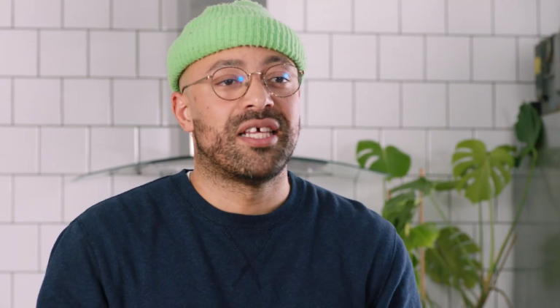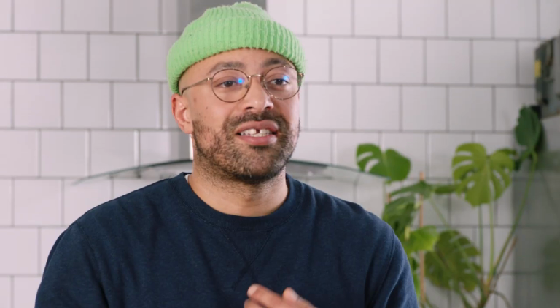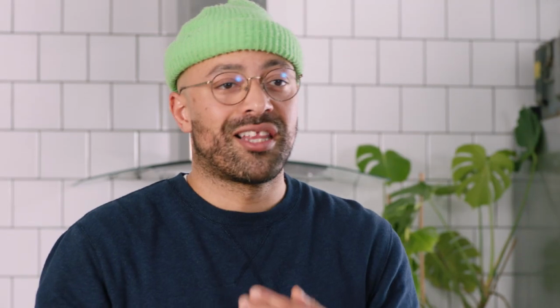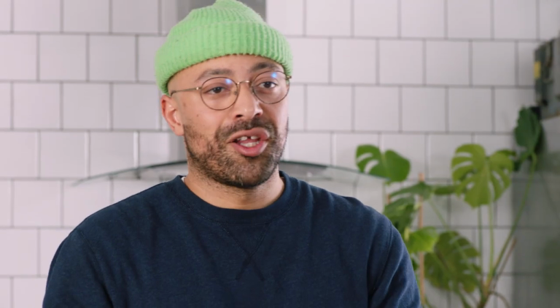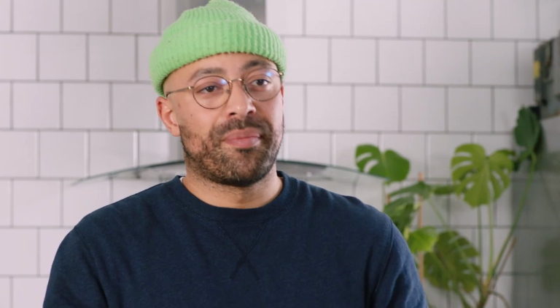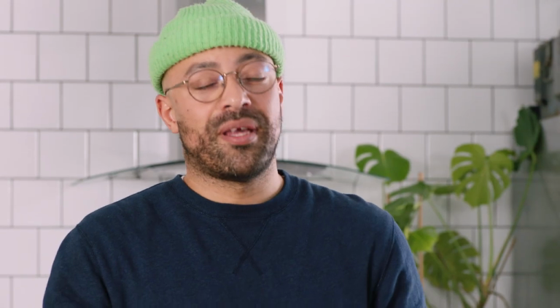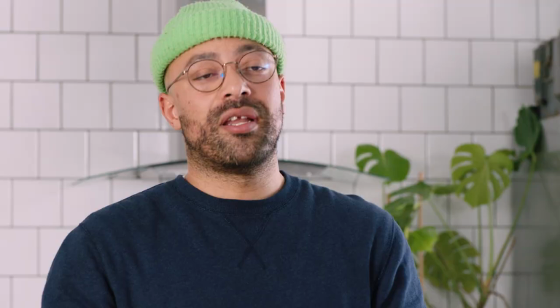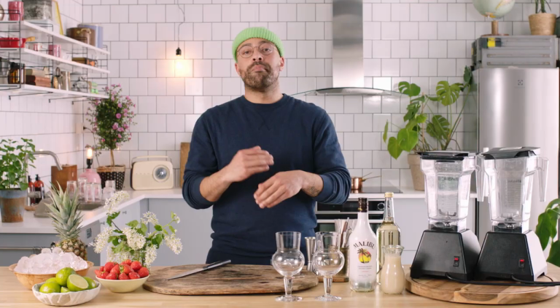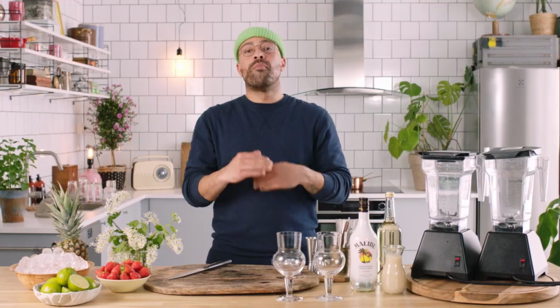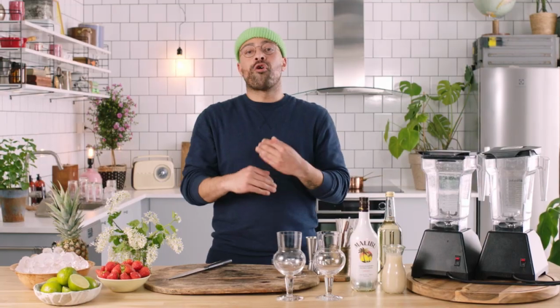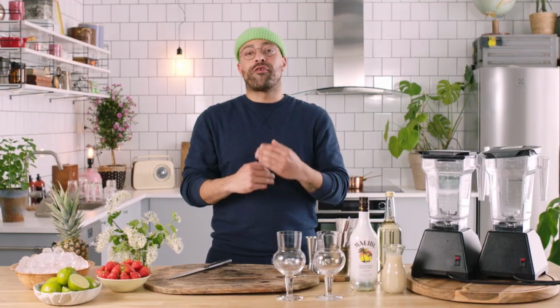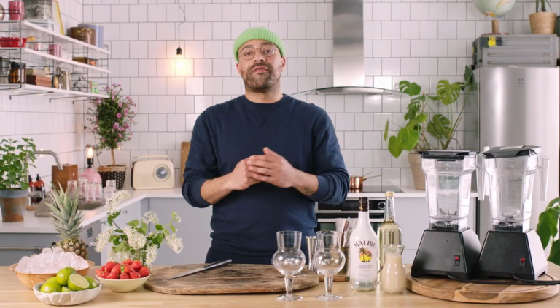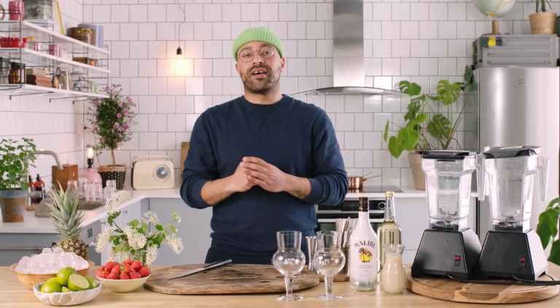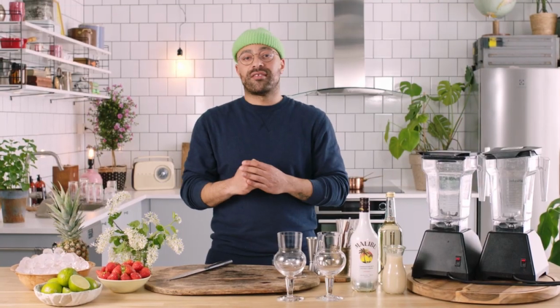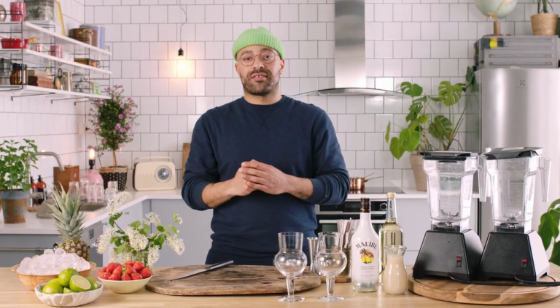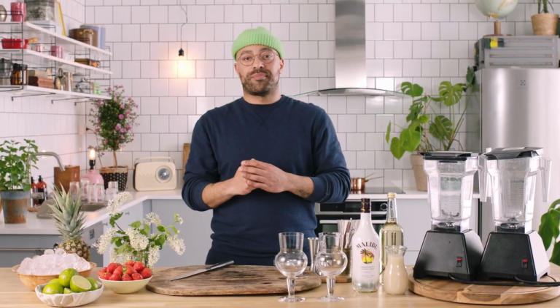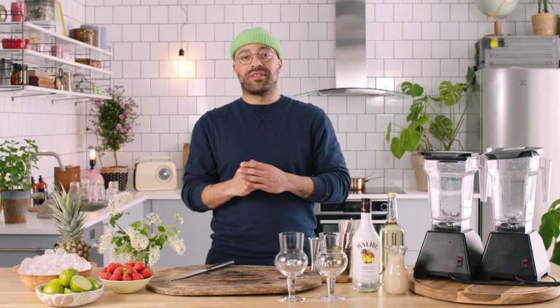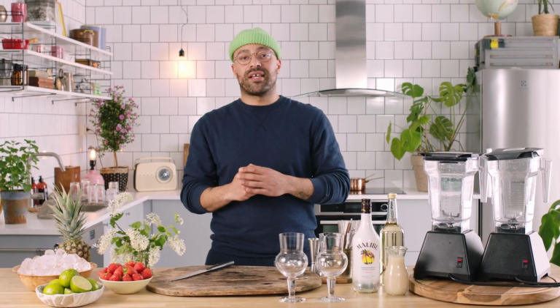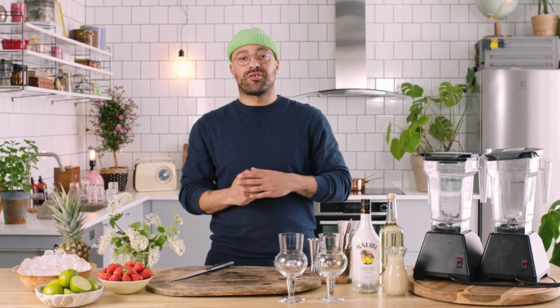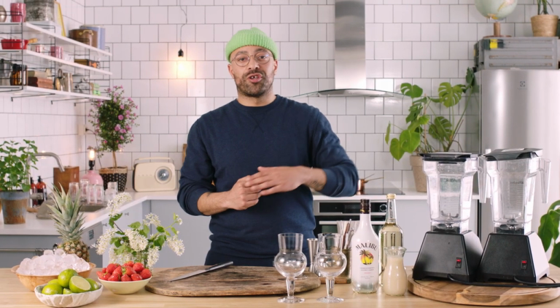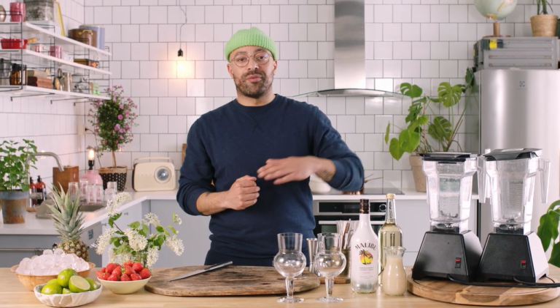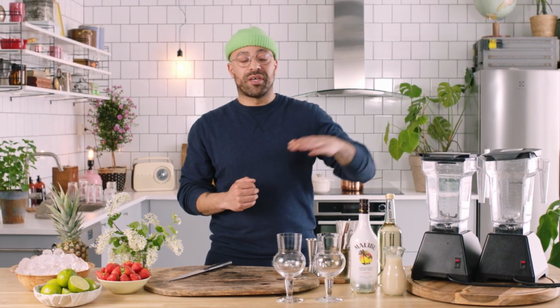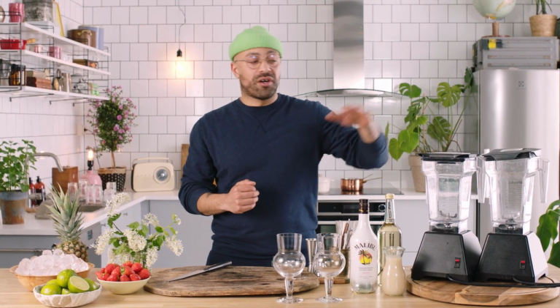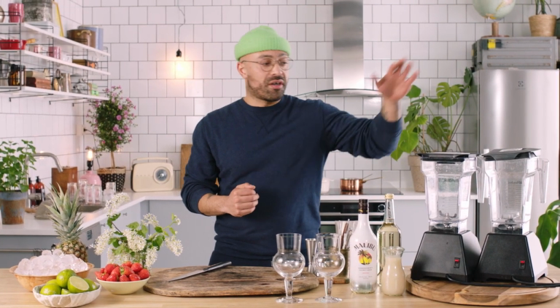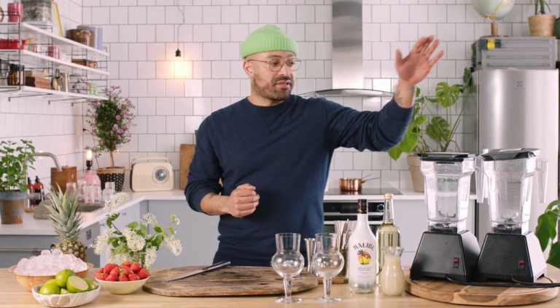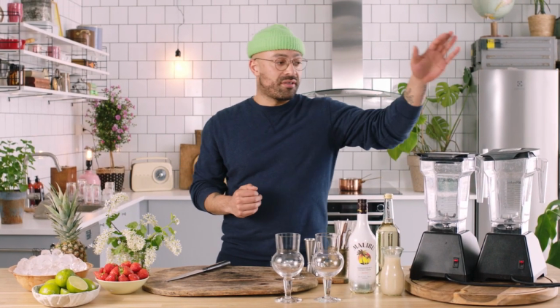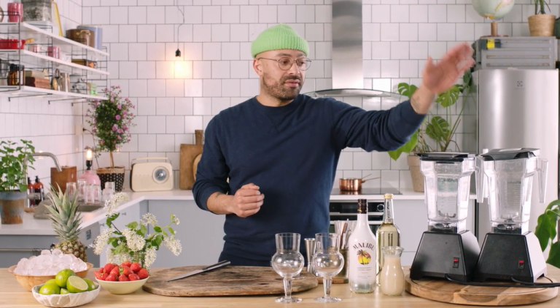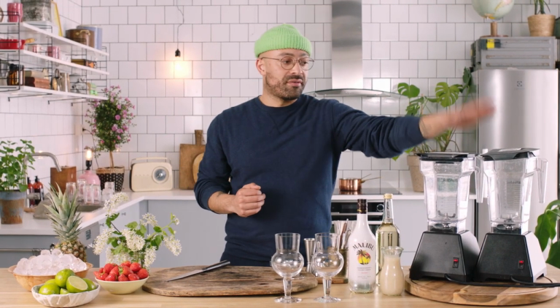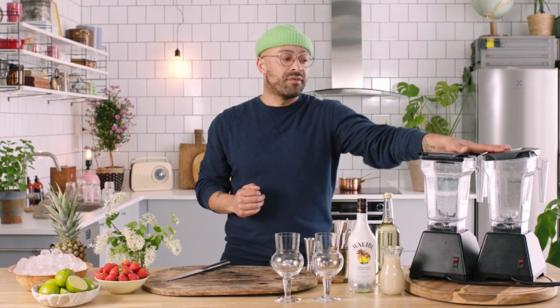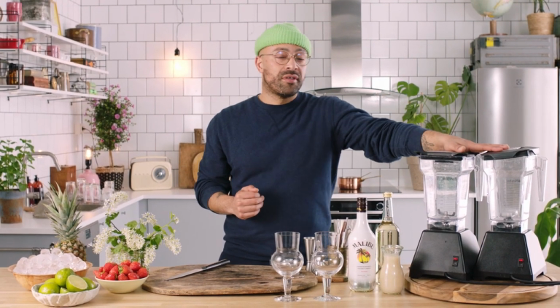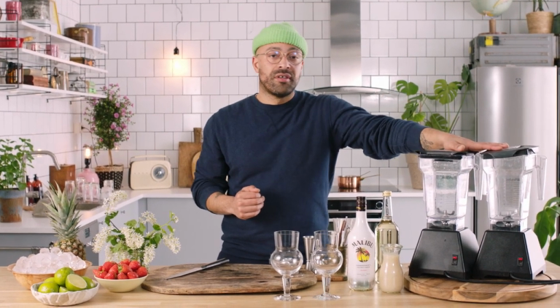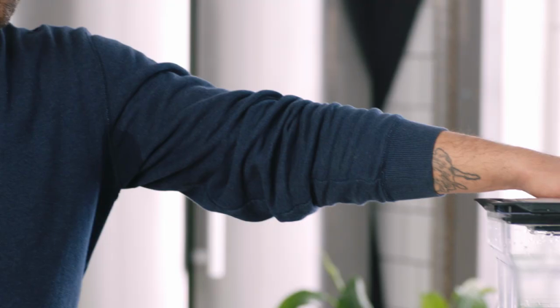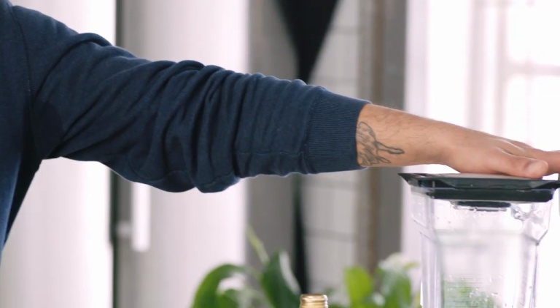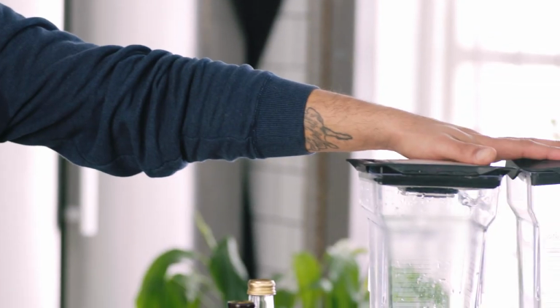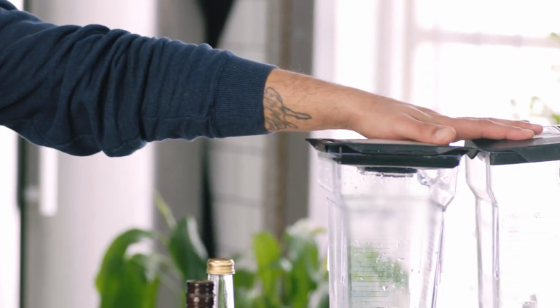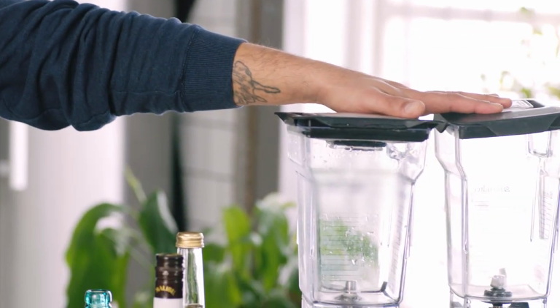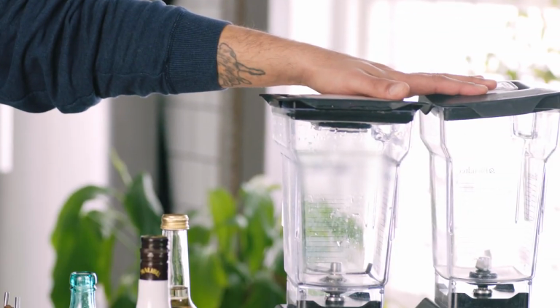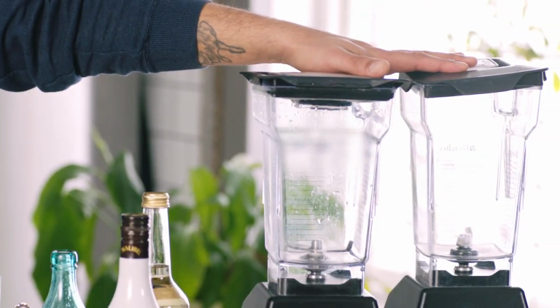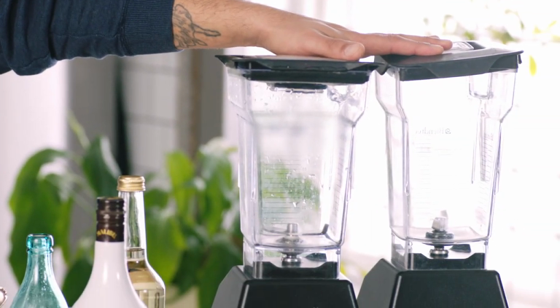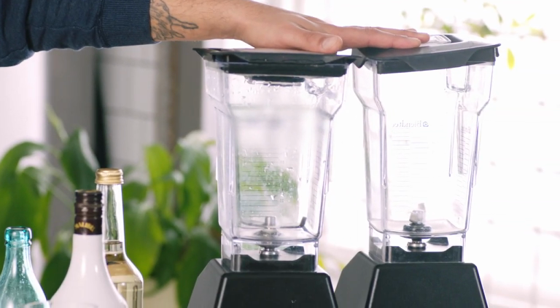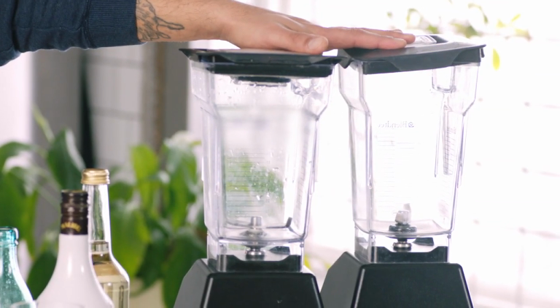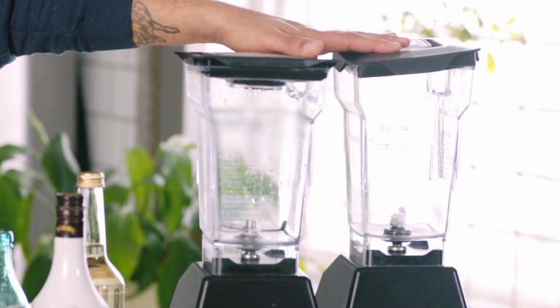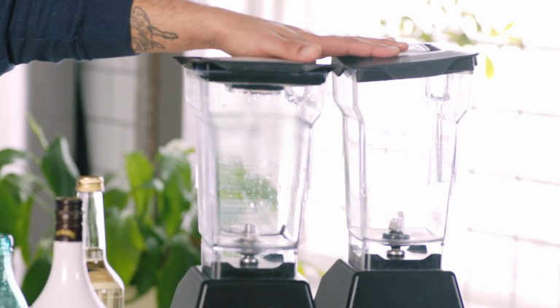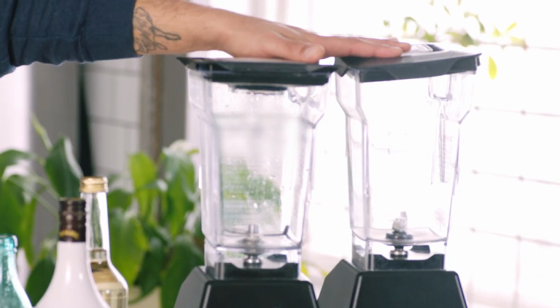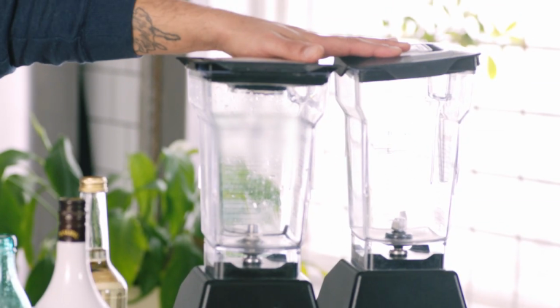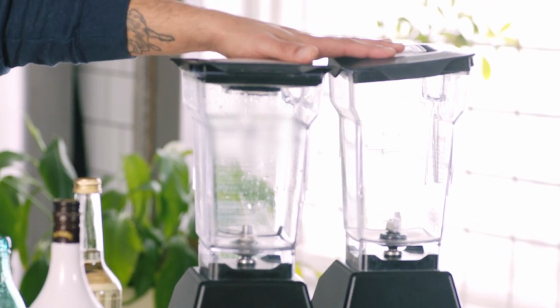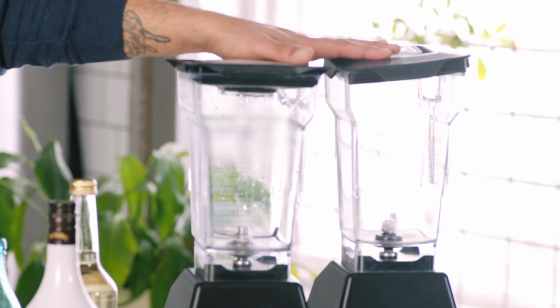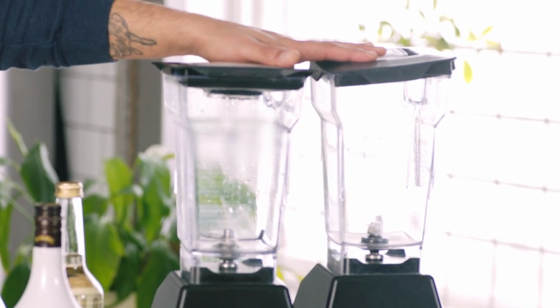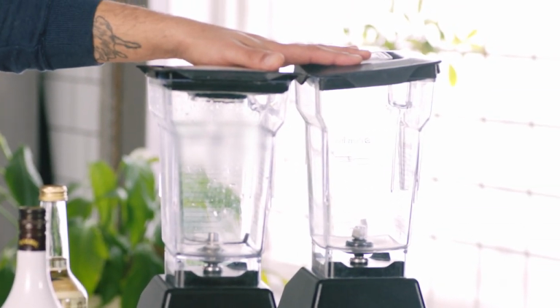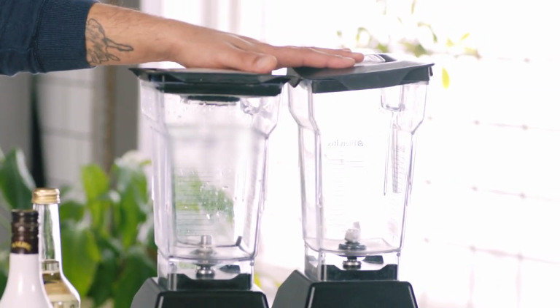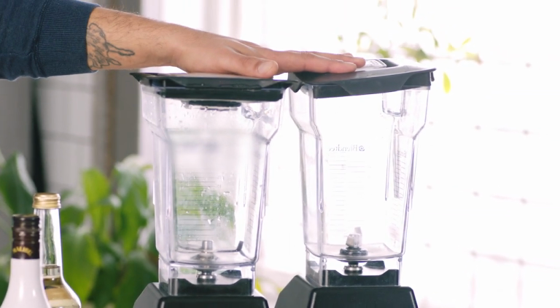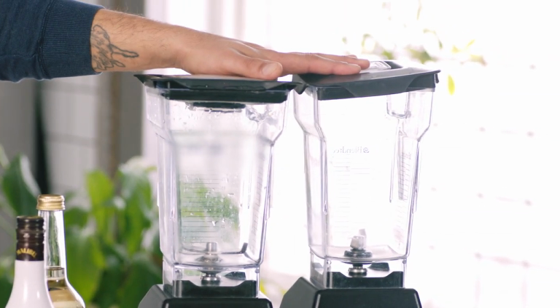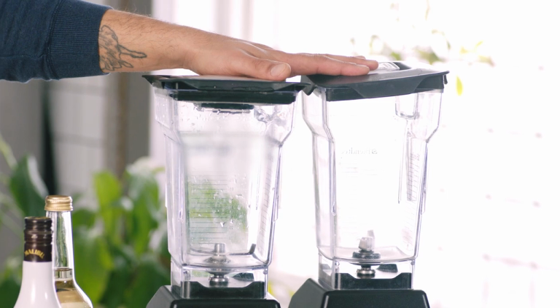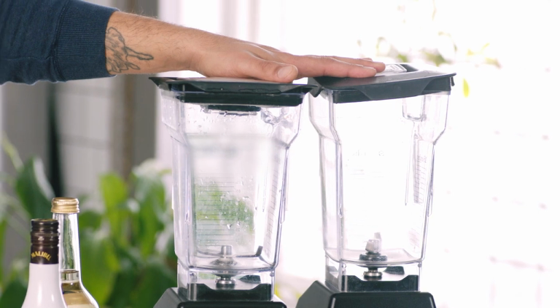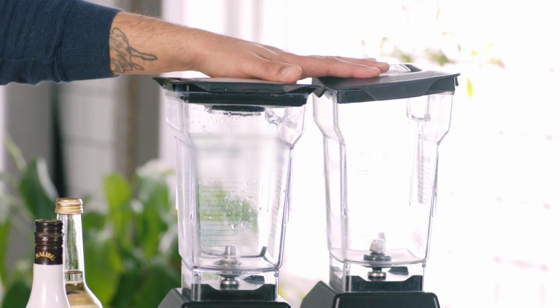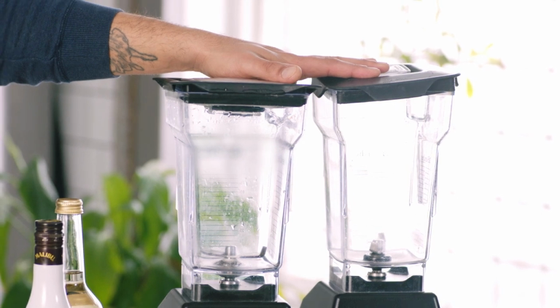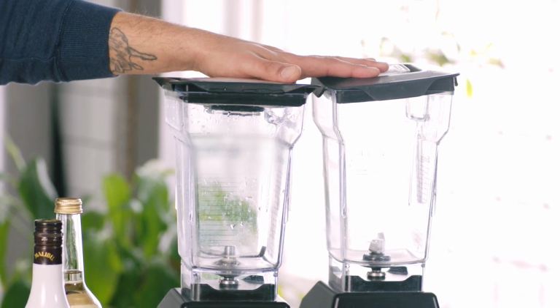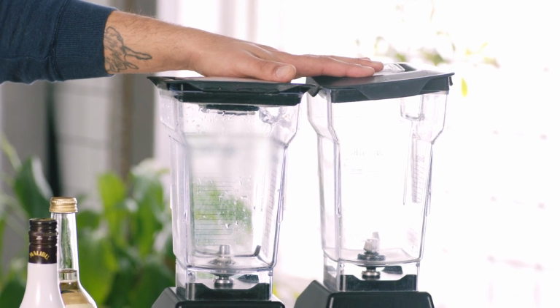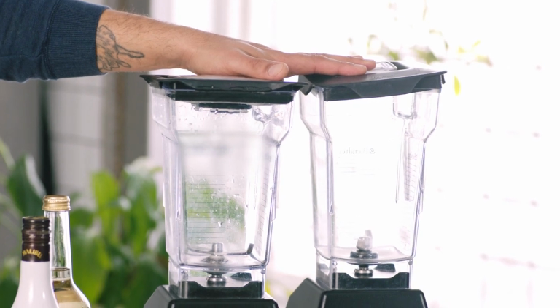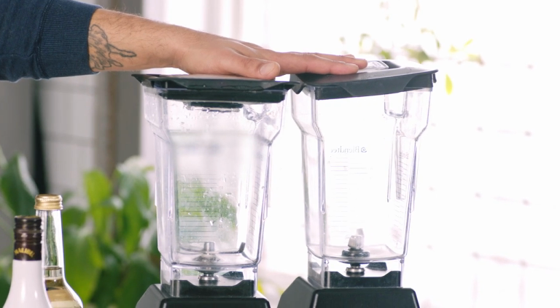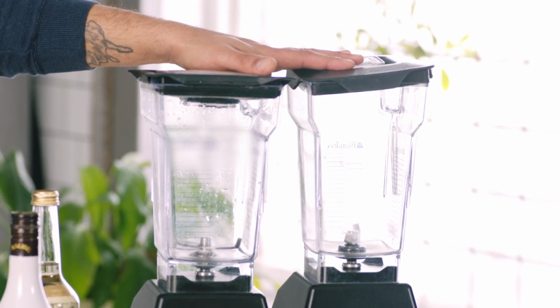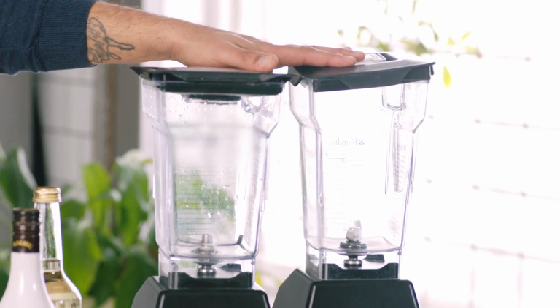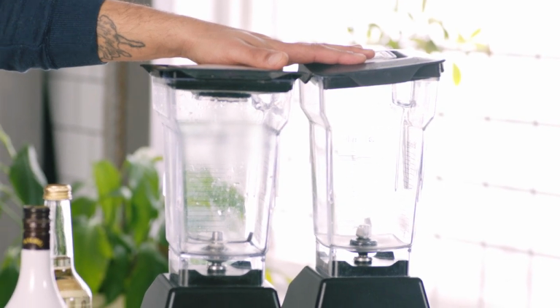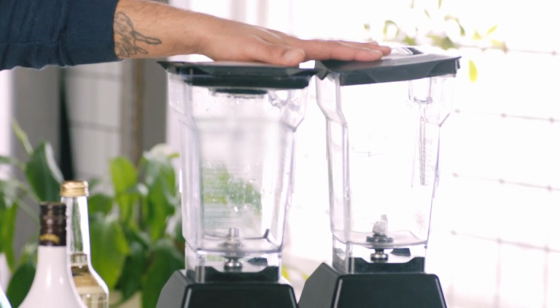This is a little bit more advanced, but that's only because we're going double blenders for the Miami Vice. Let's get into this.